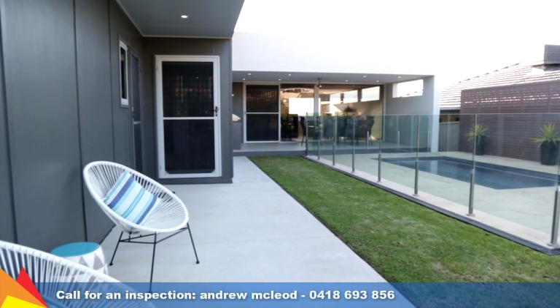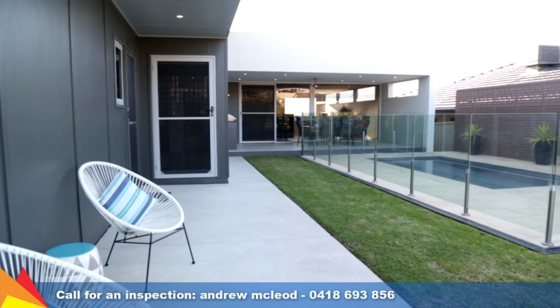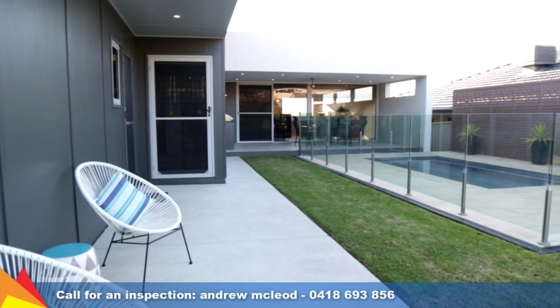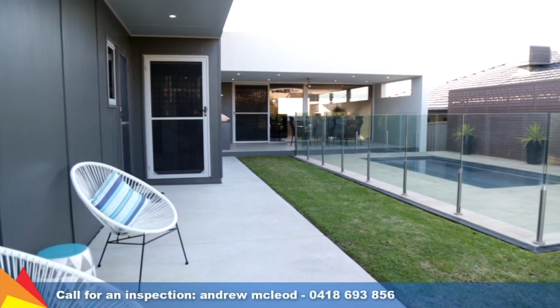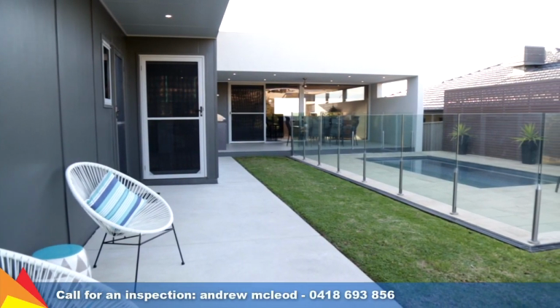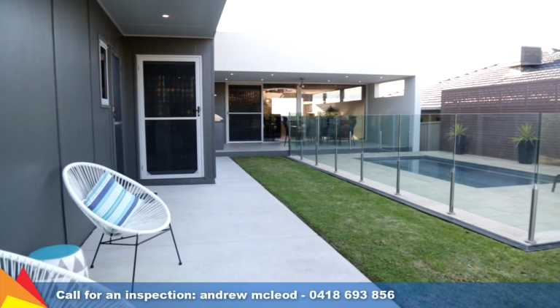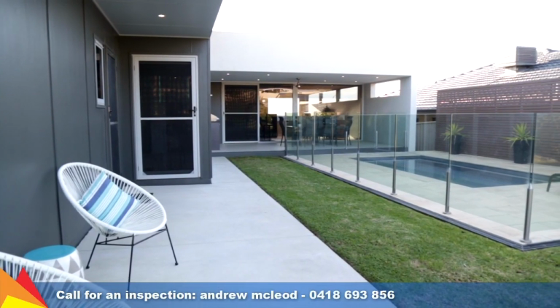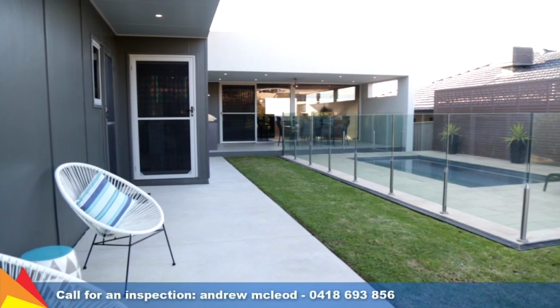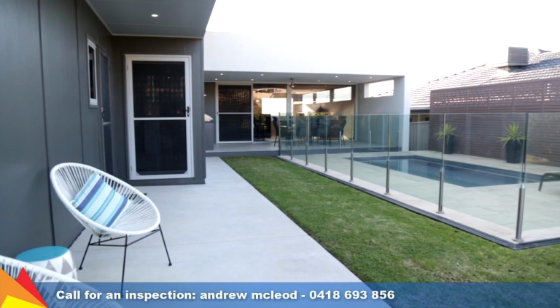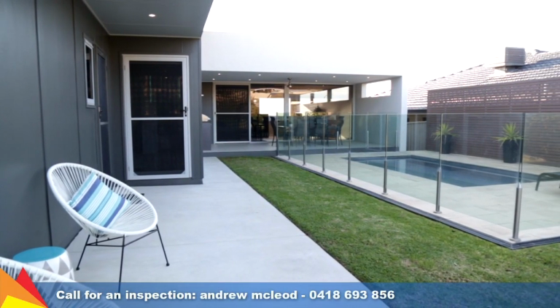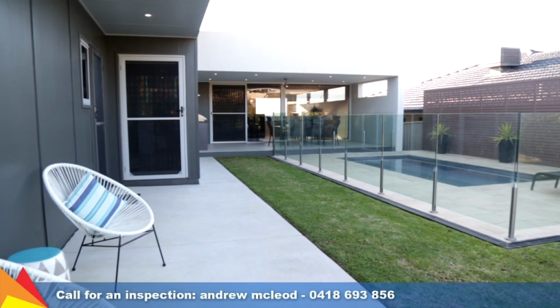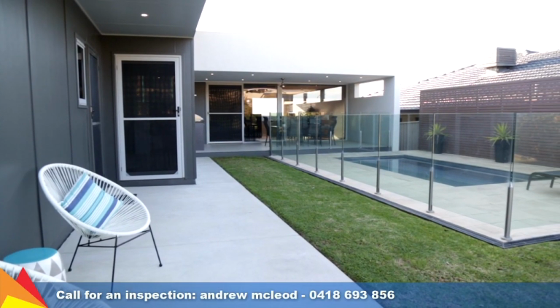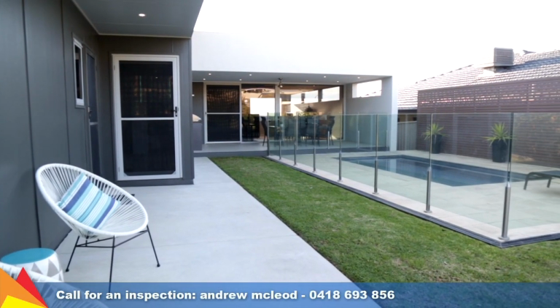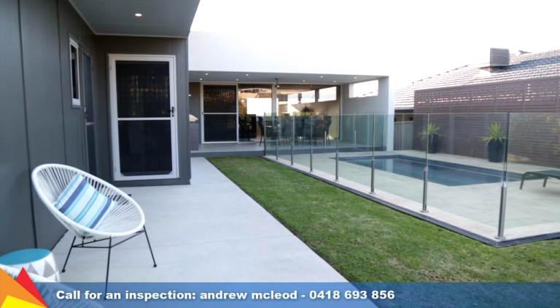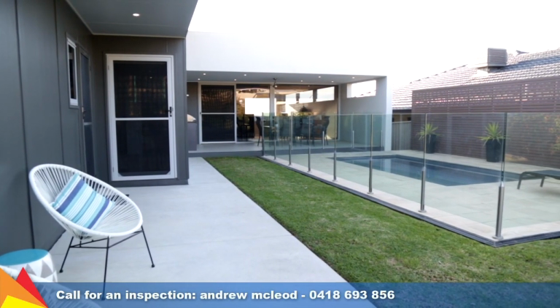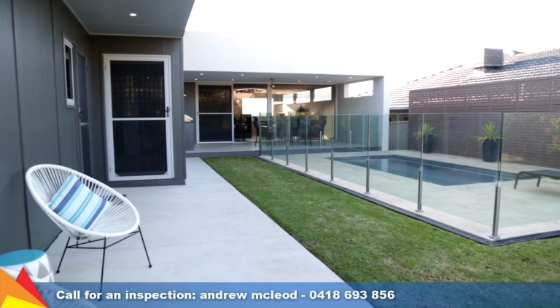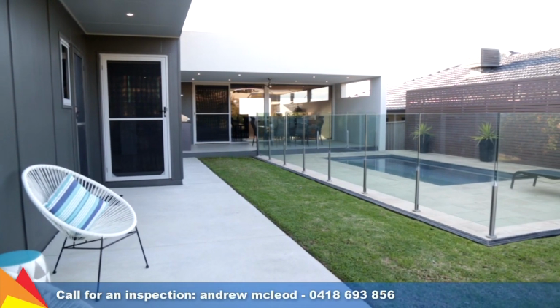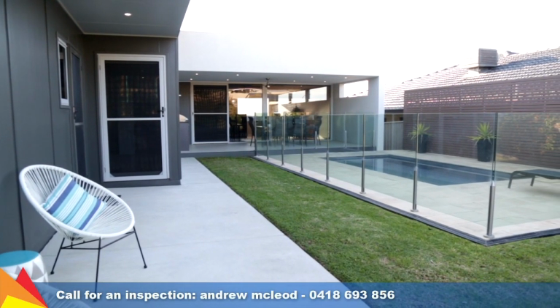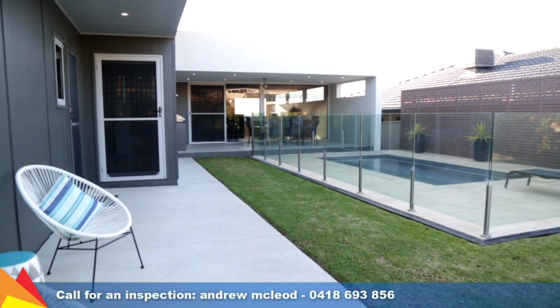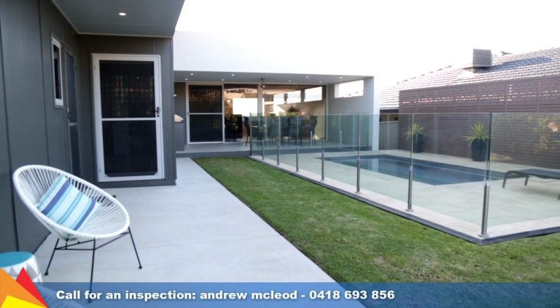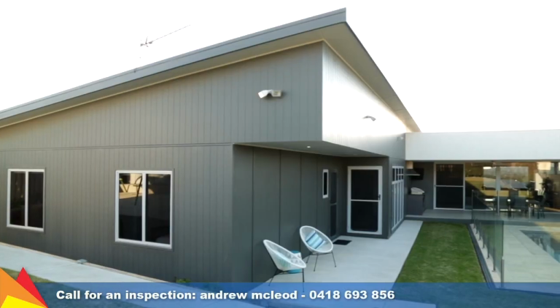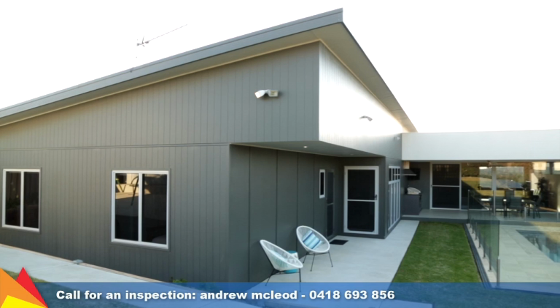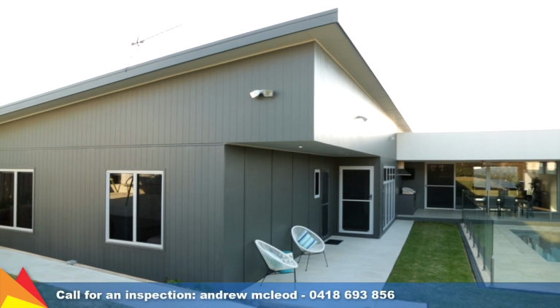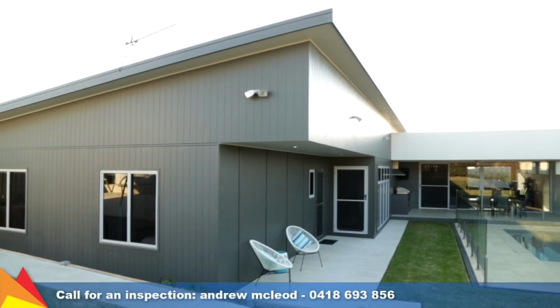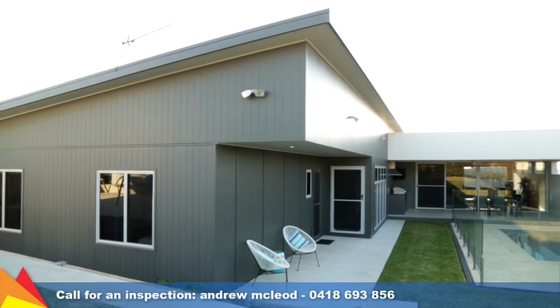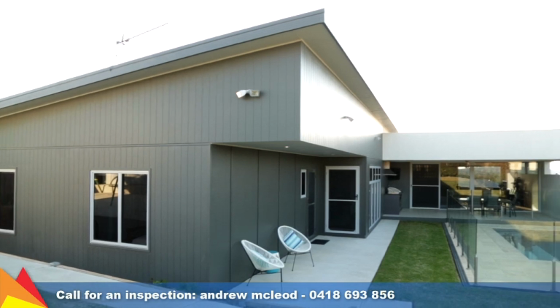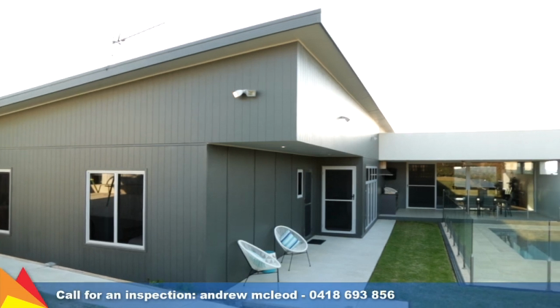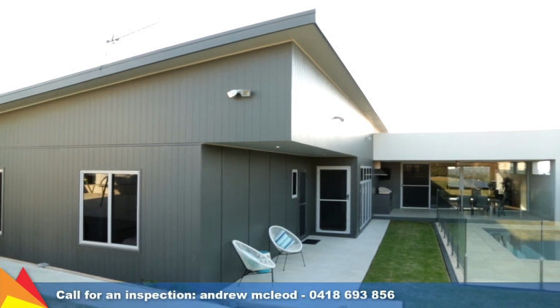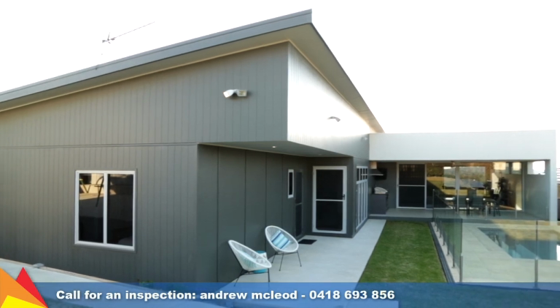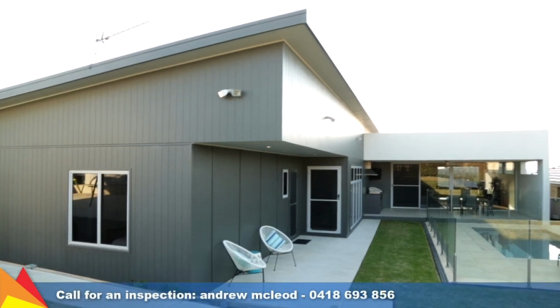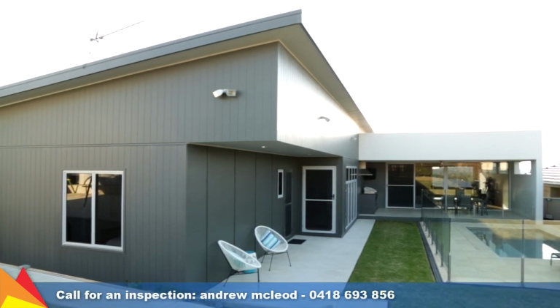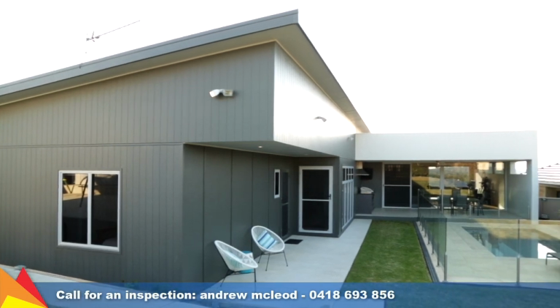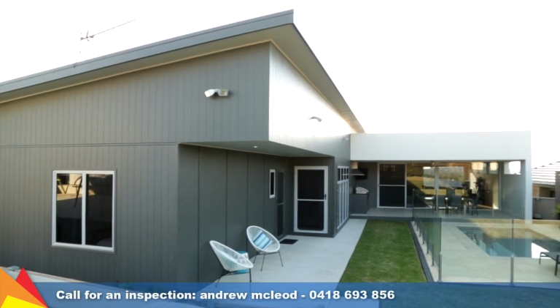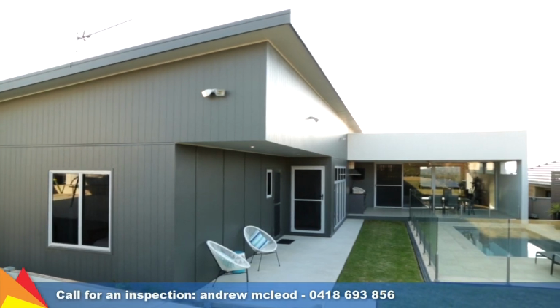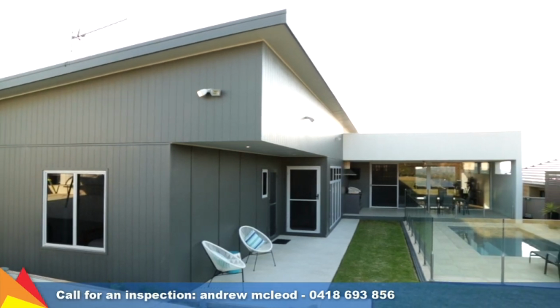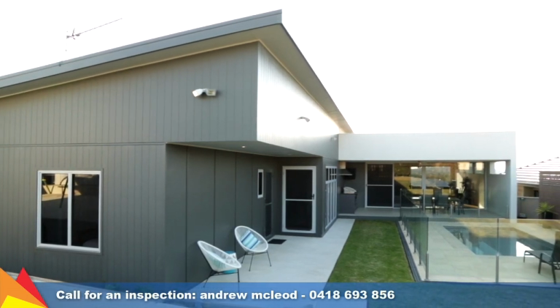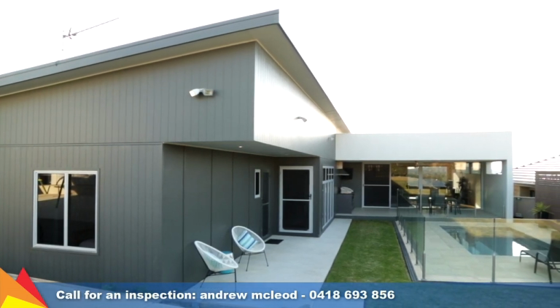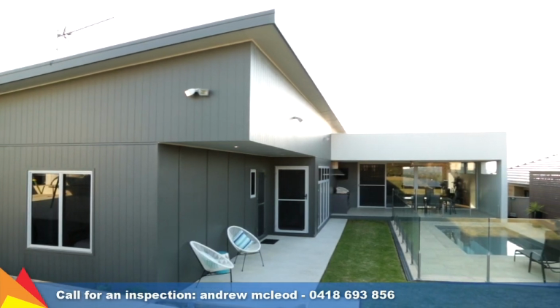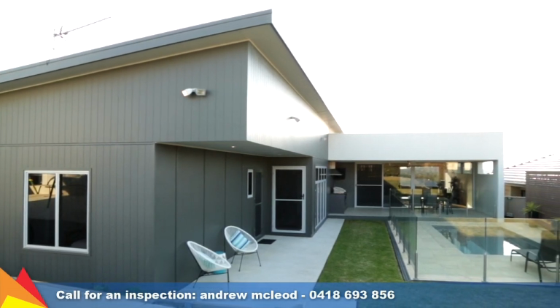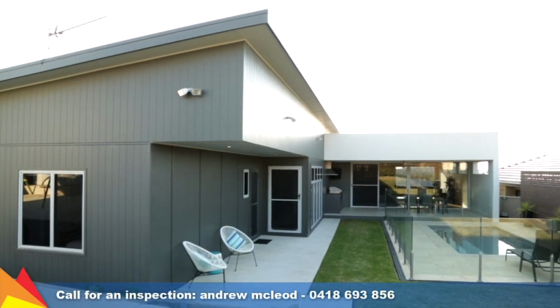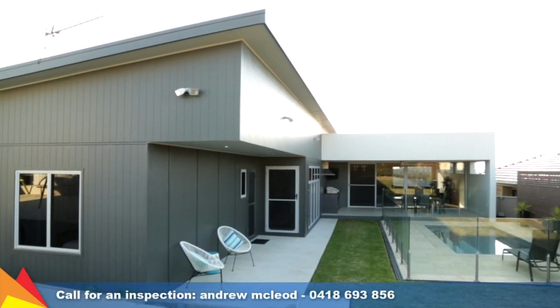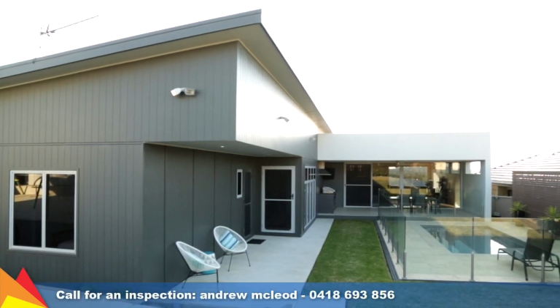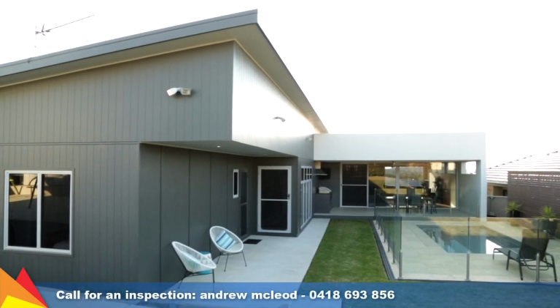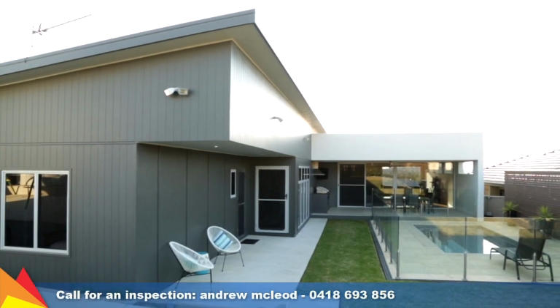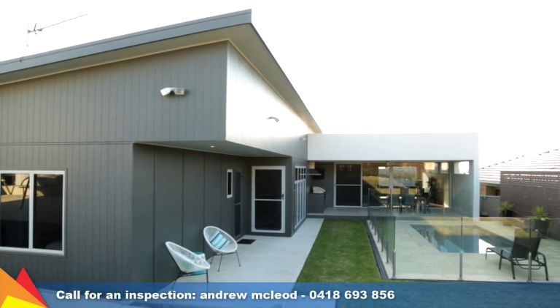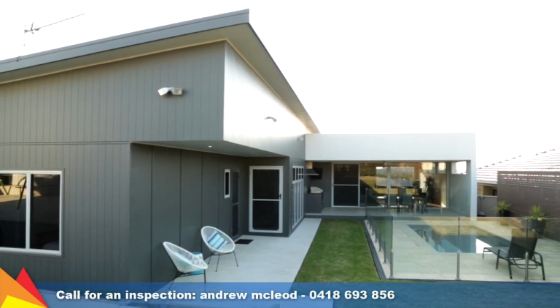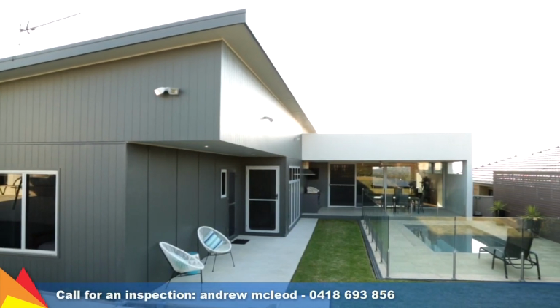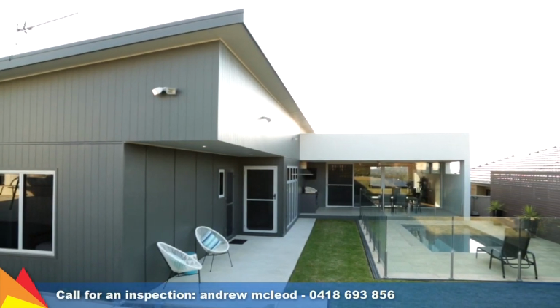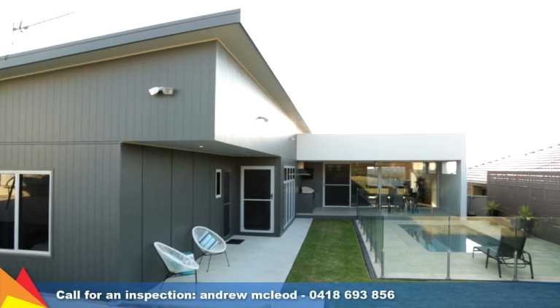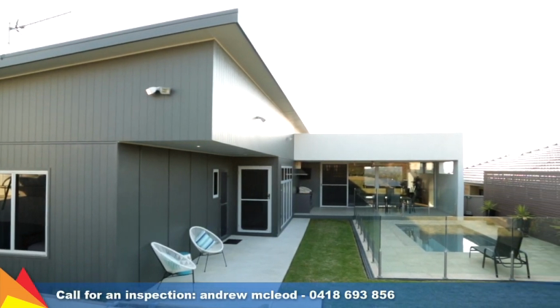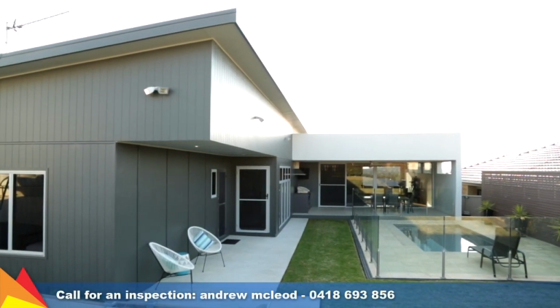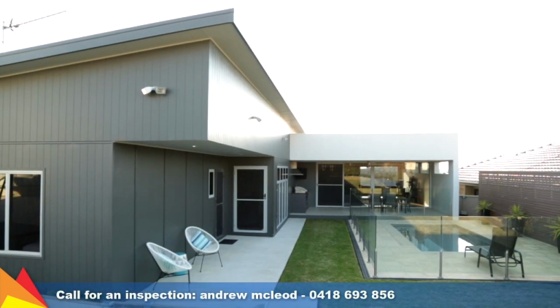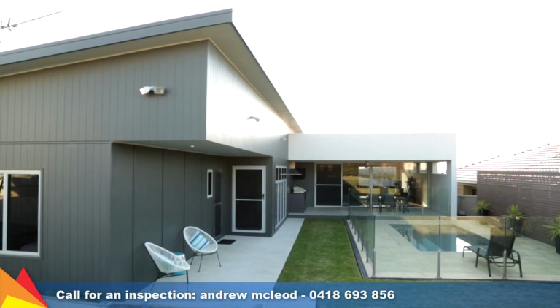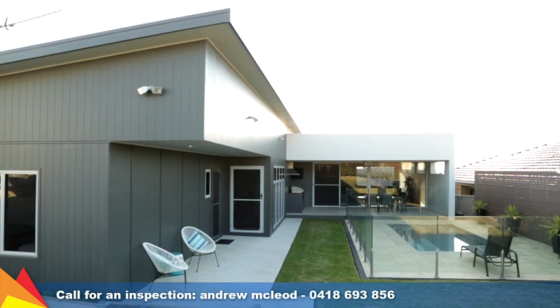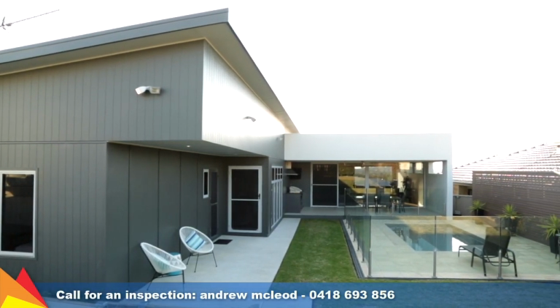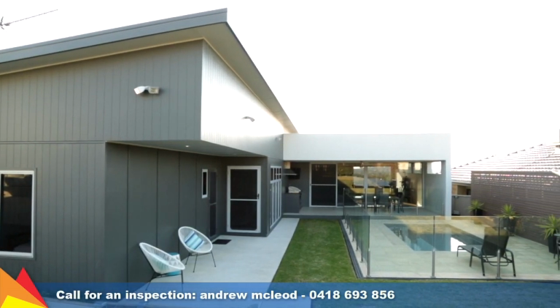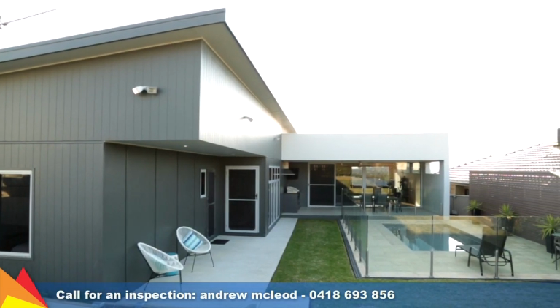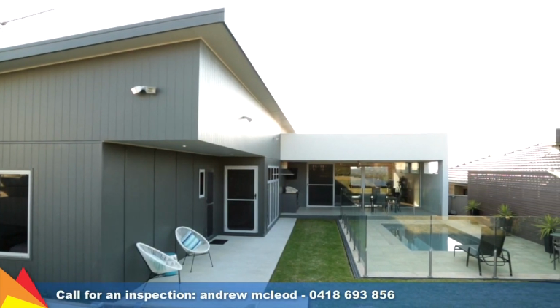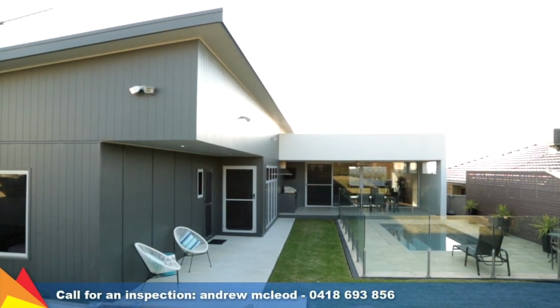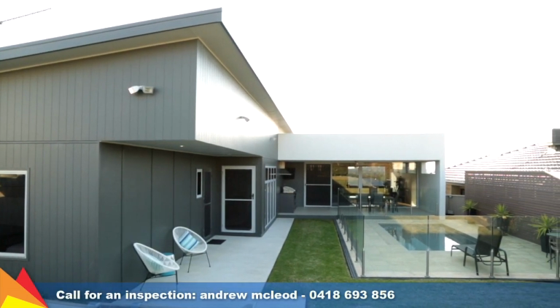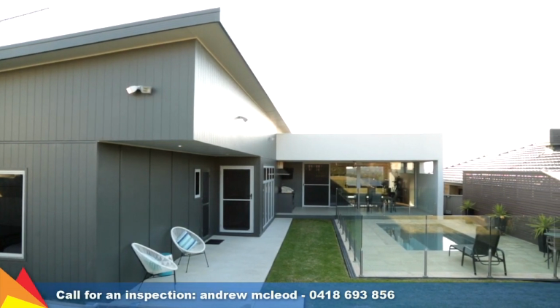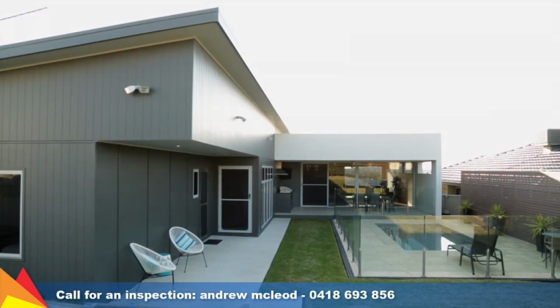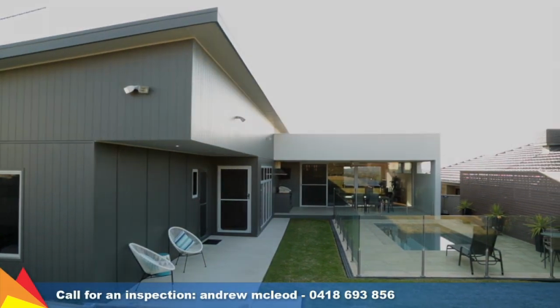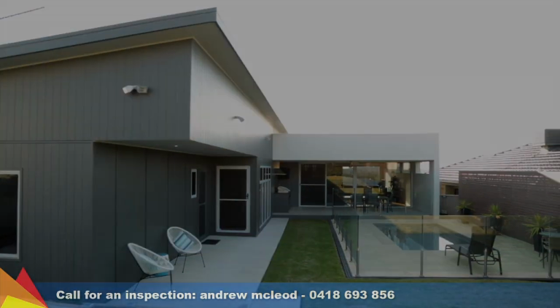Come and experience the sleek contemporary finishes, features, and premier position within this contemporary family home.